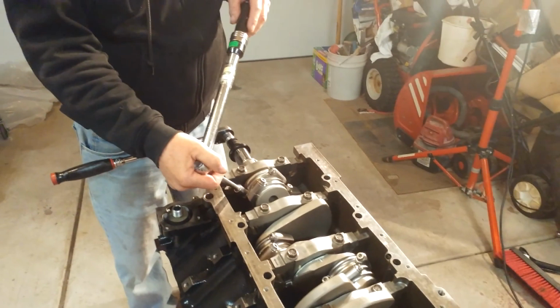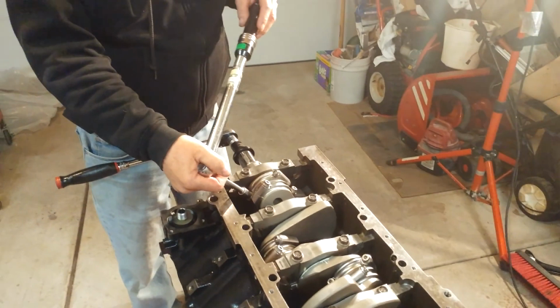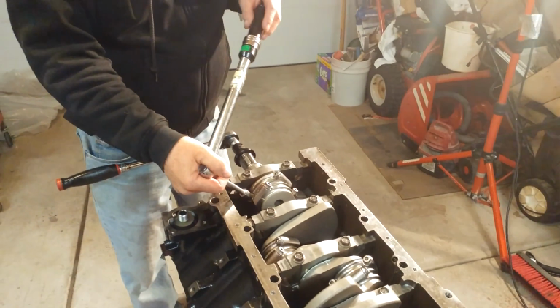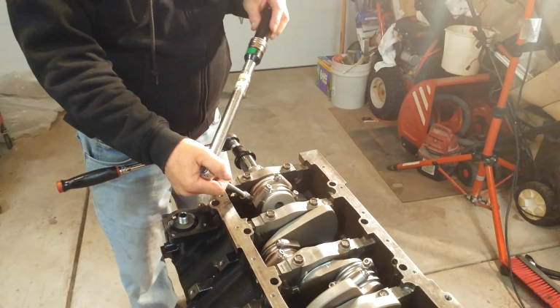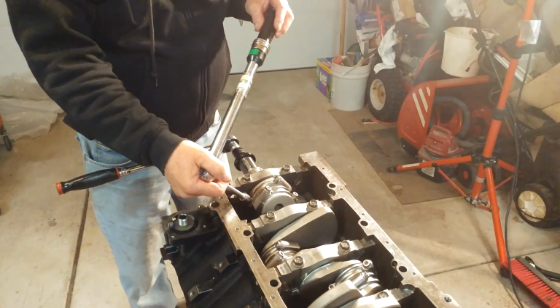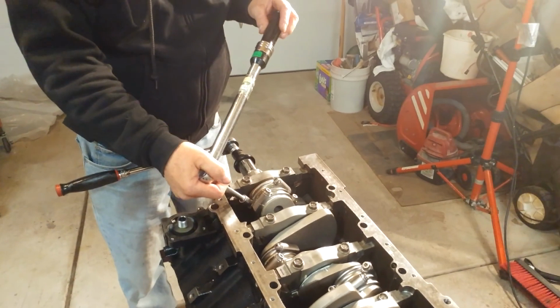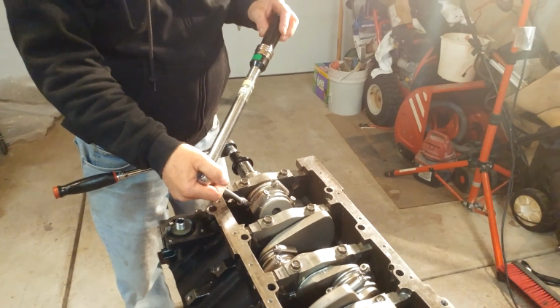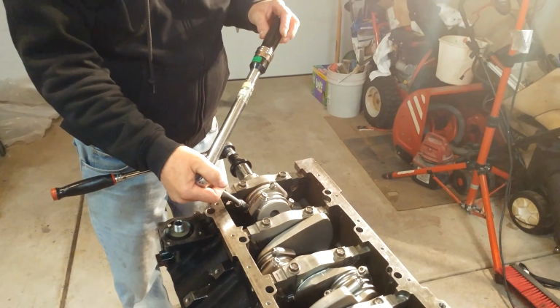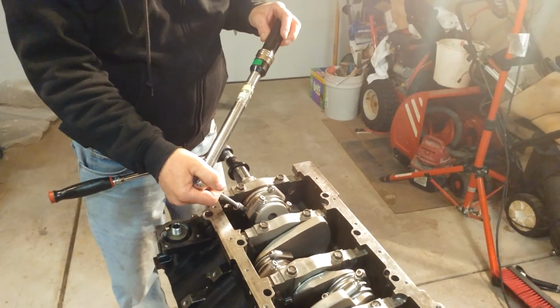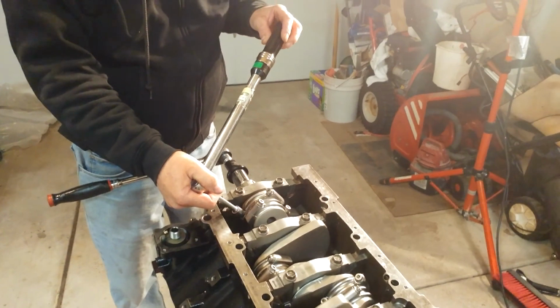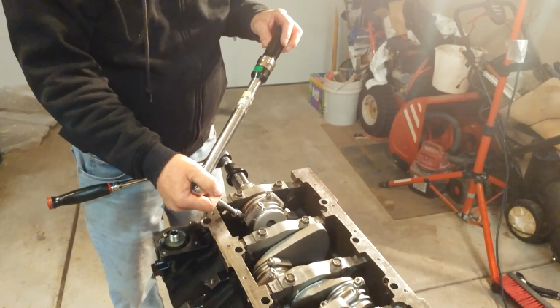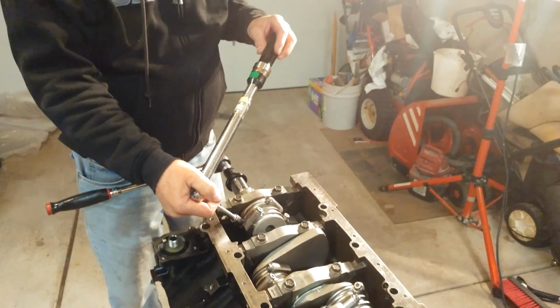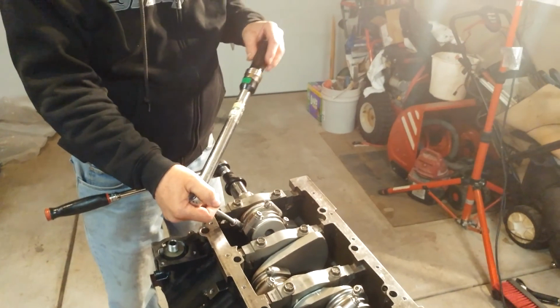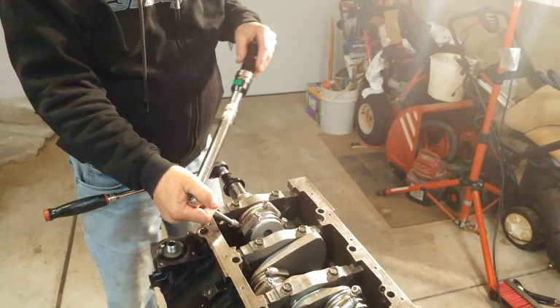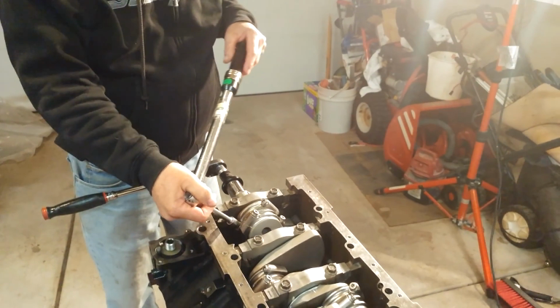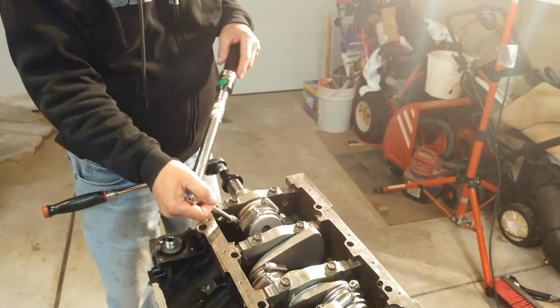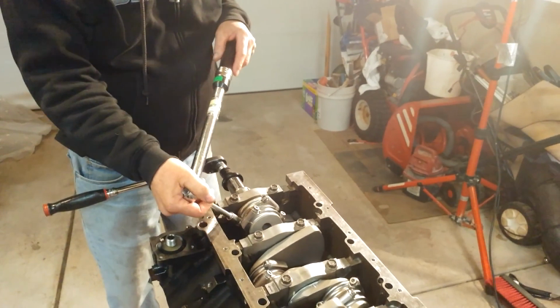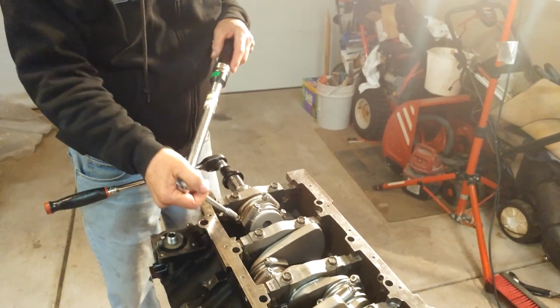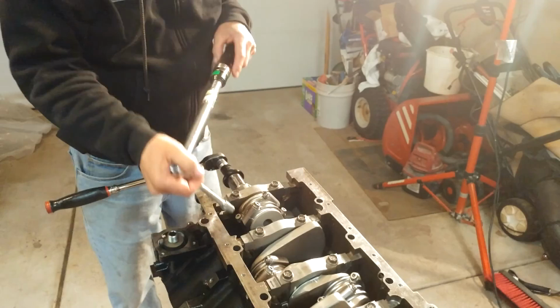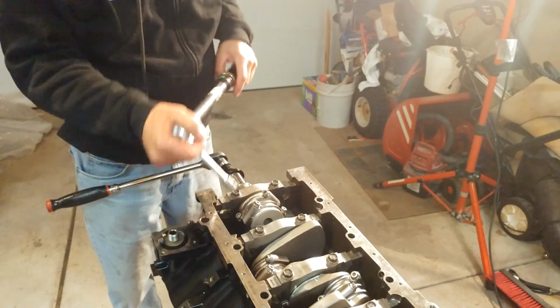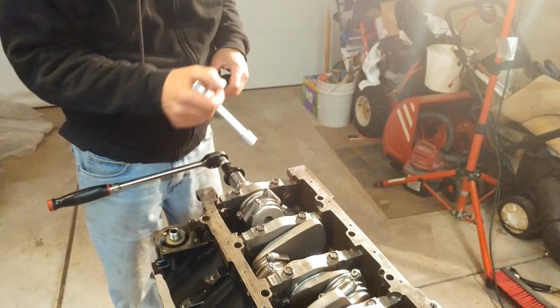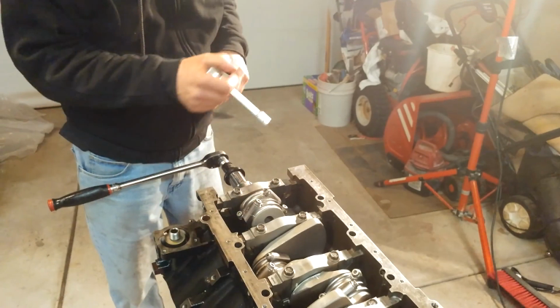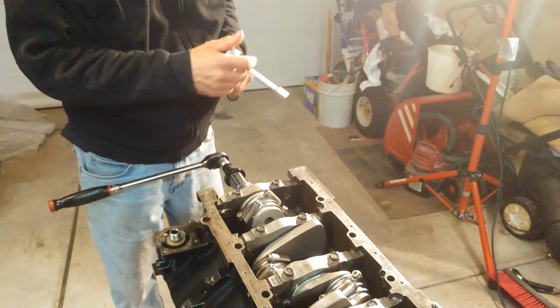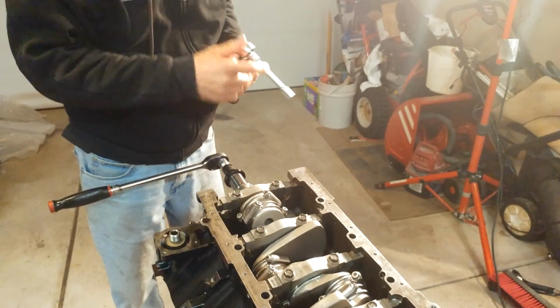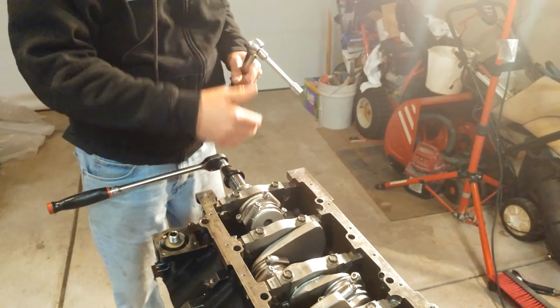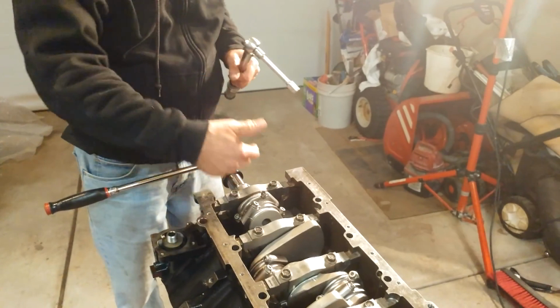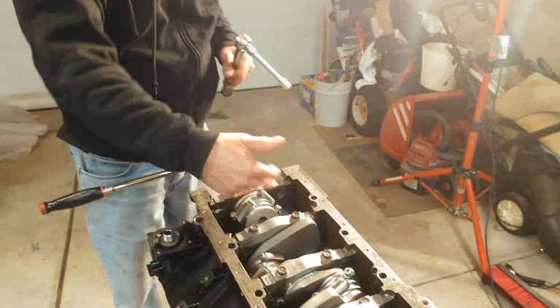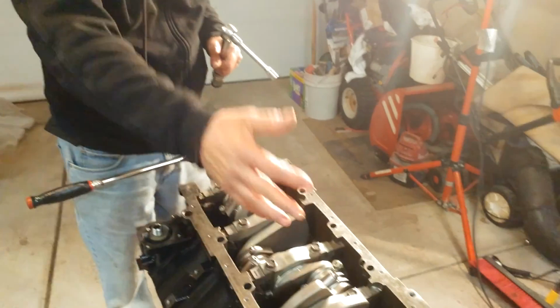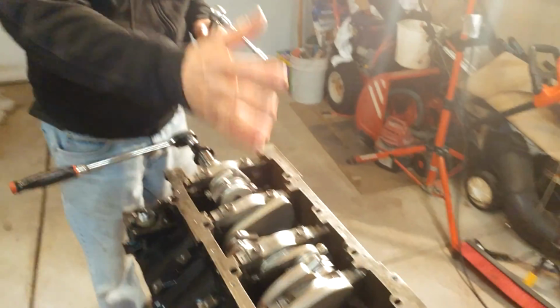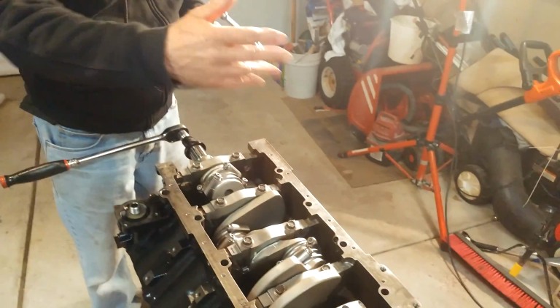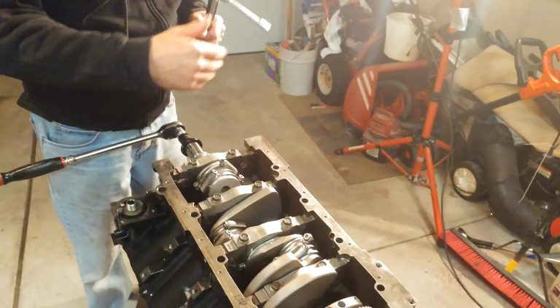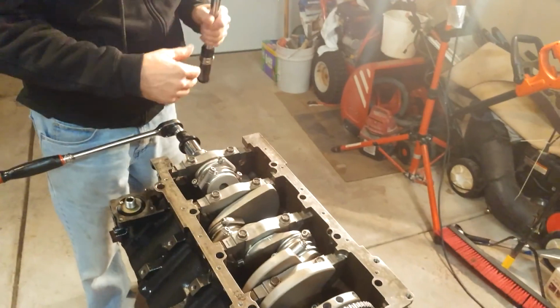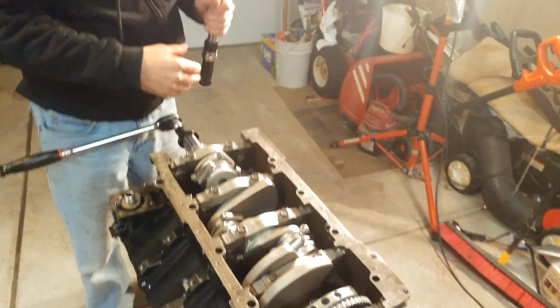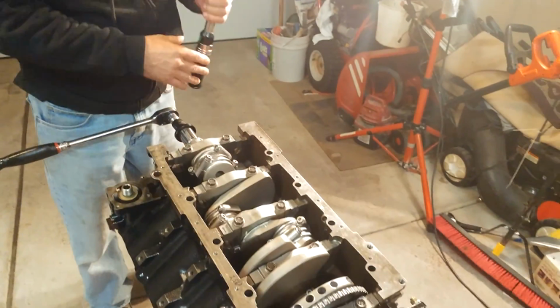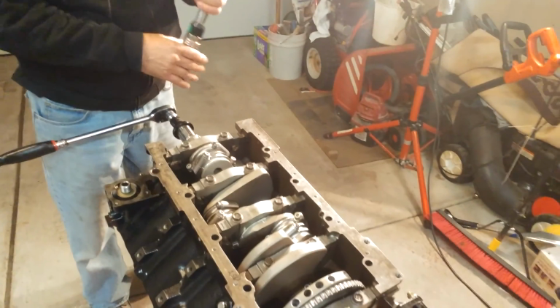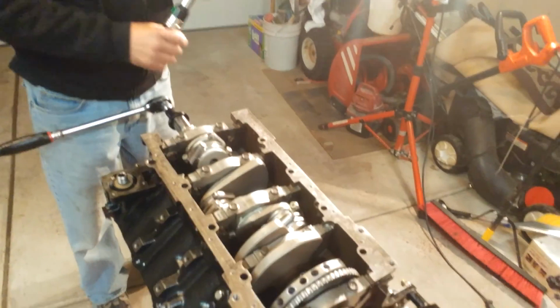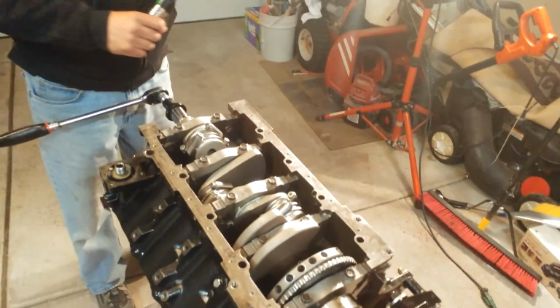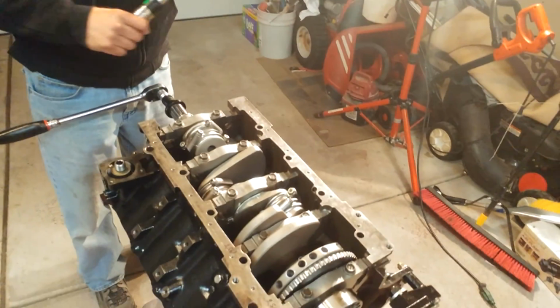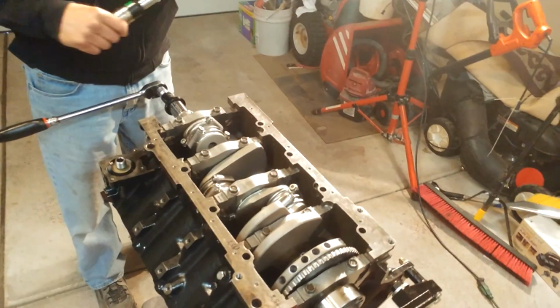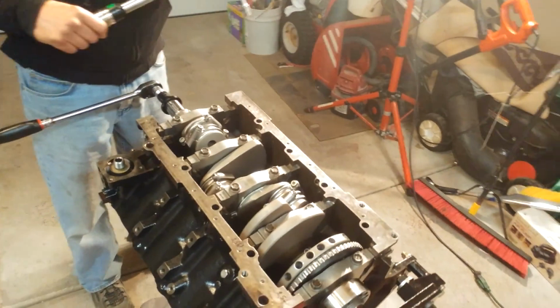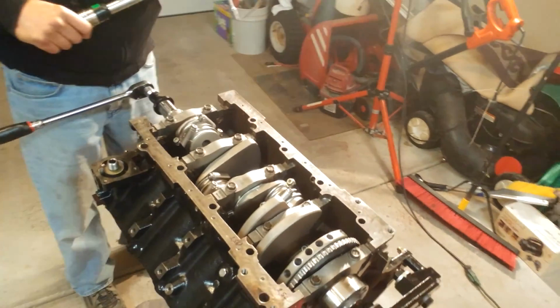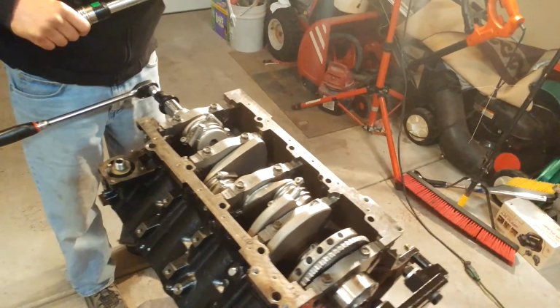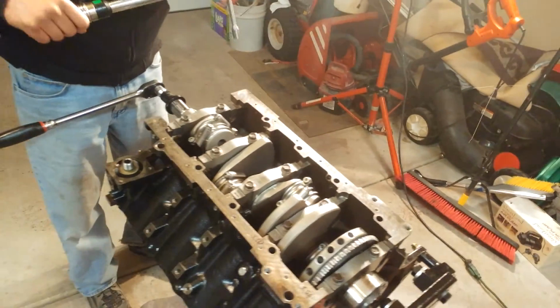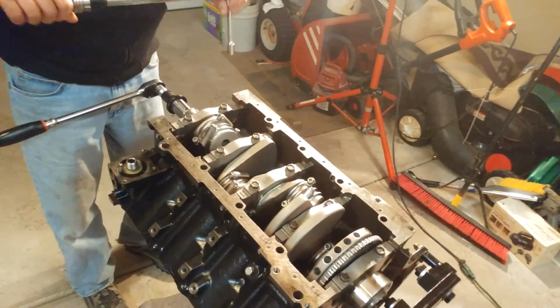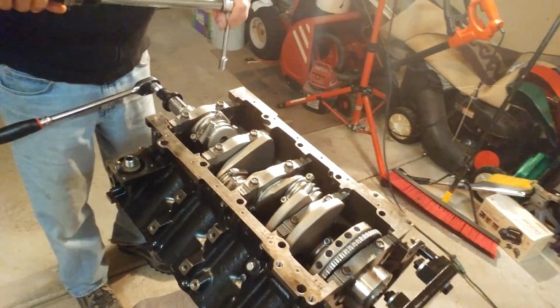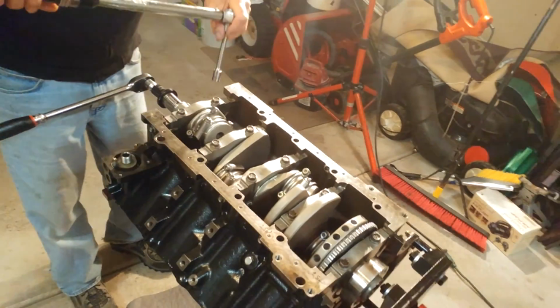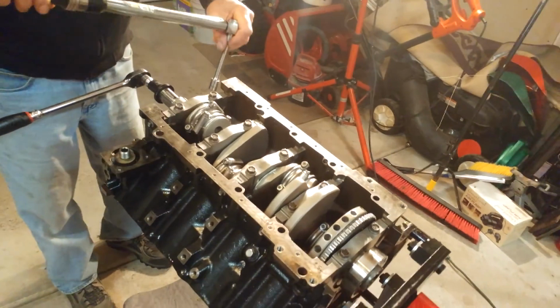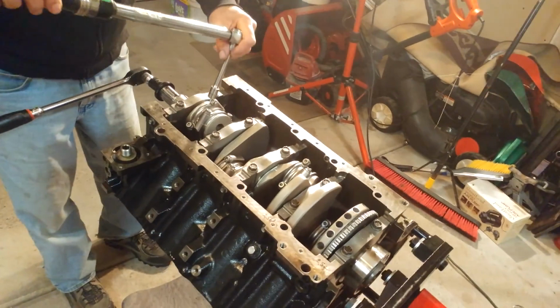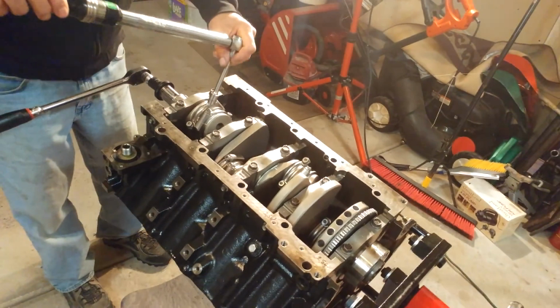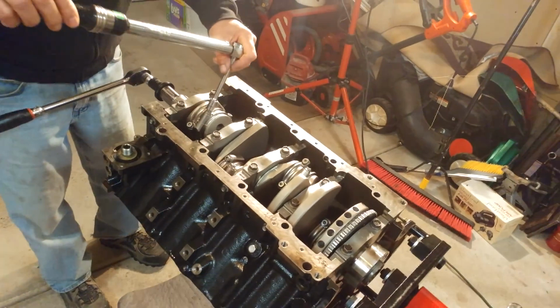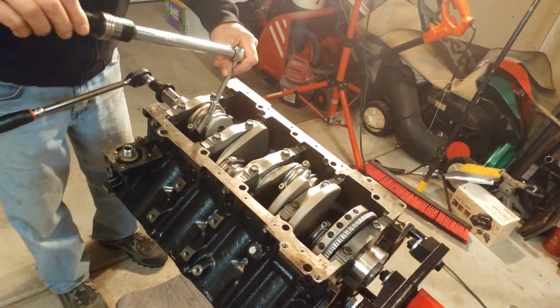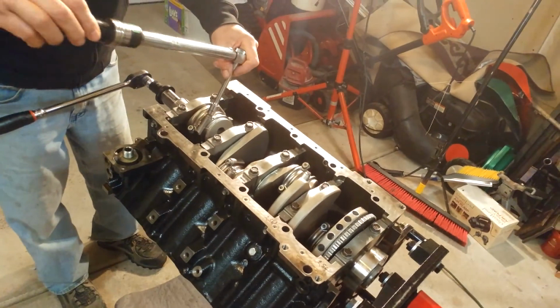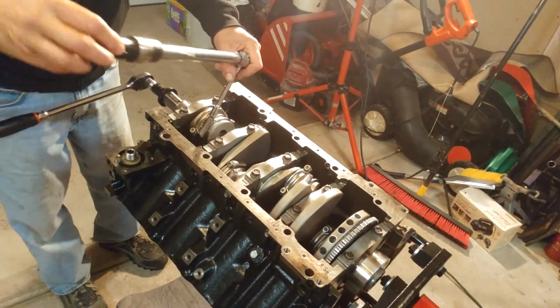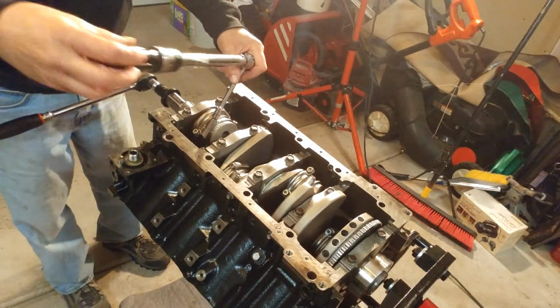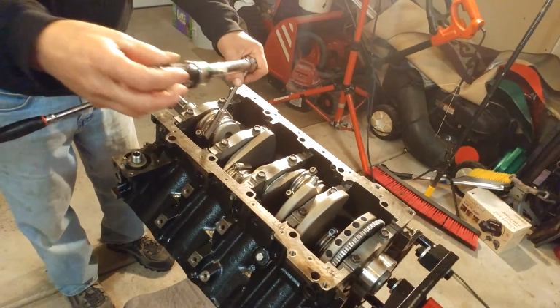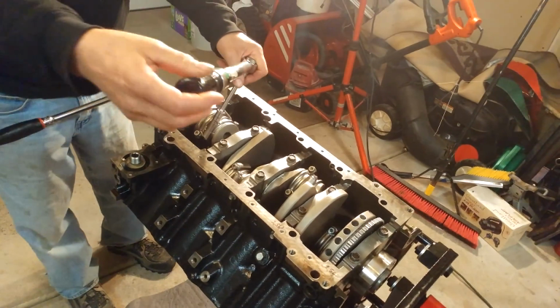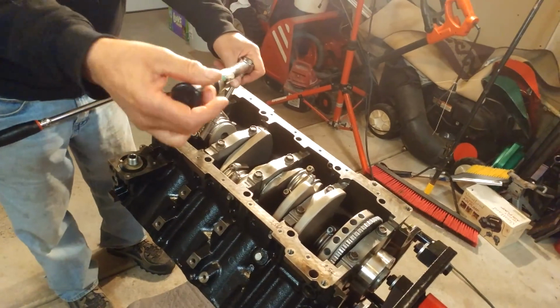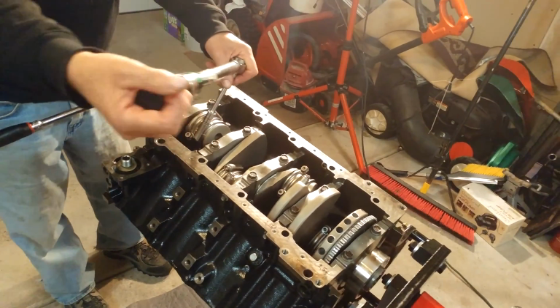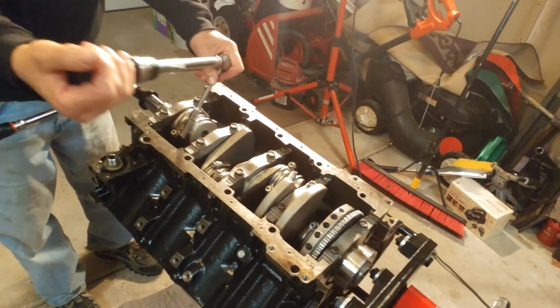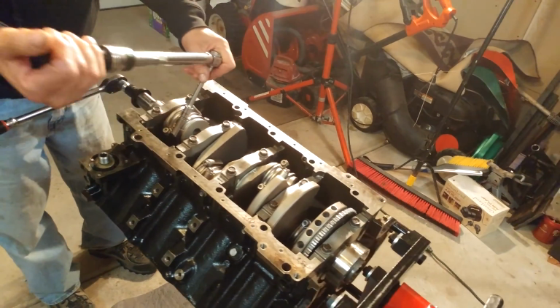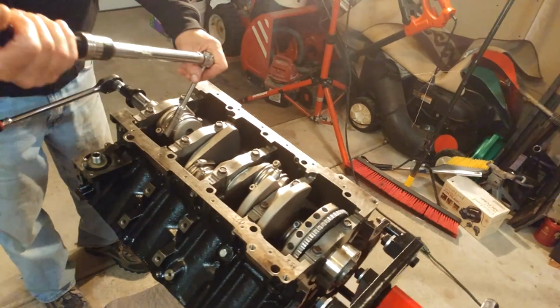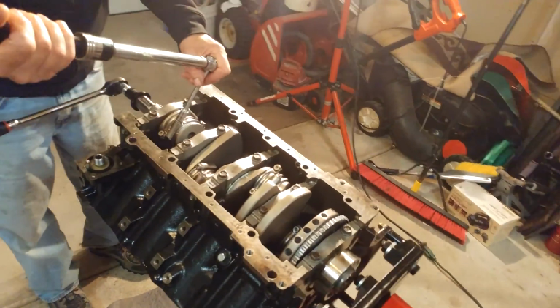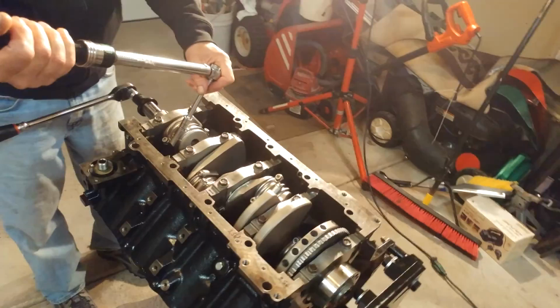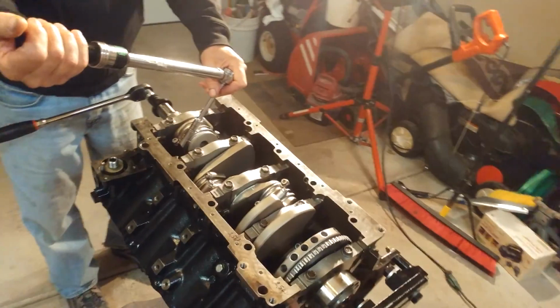What are you torquing them down to? First I'm going to torque them down 30 foot-pounds.